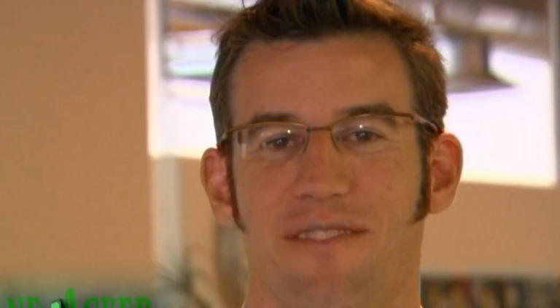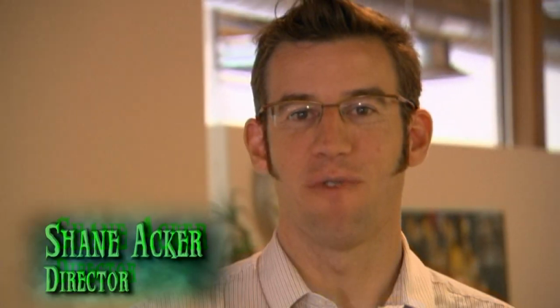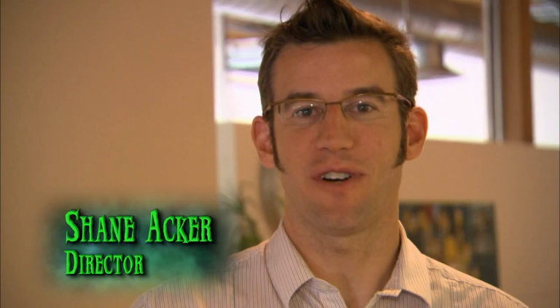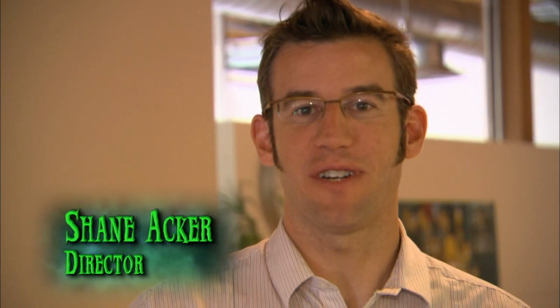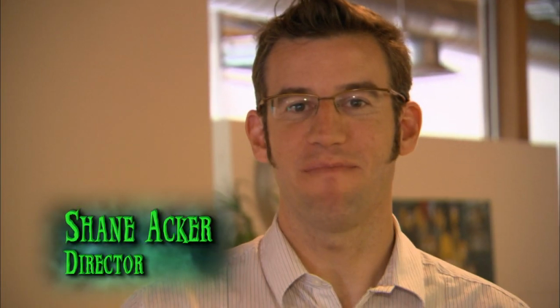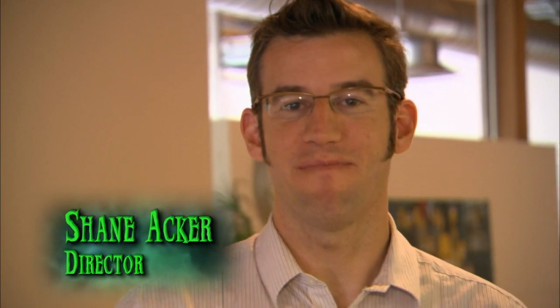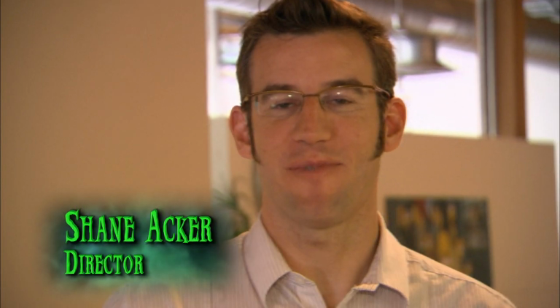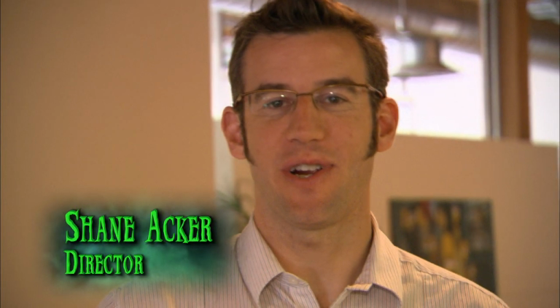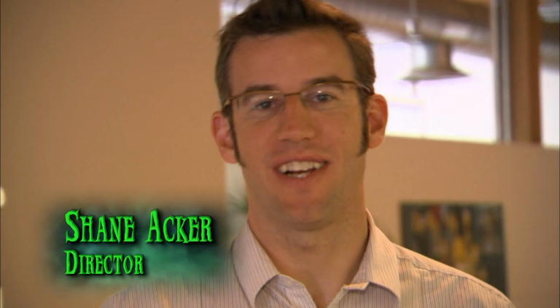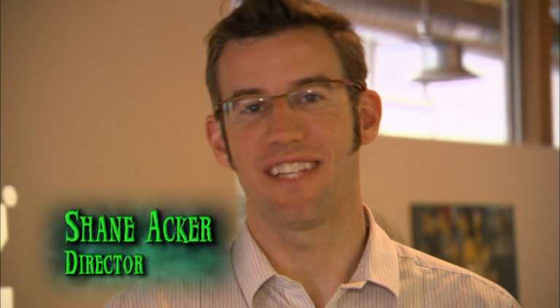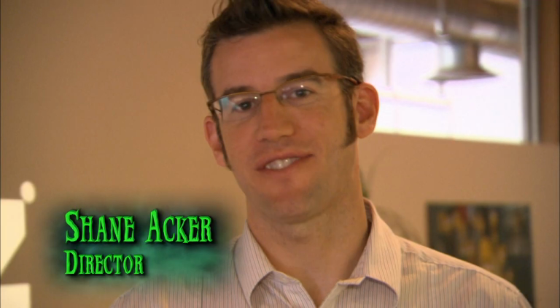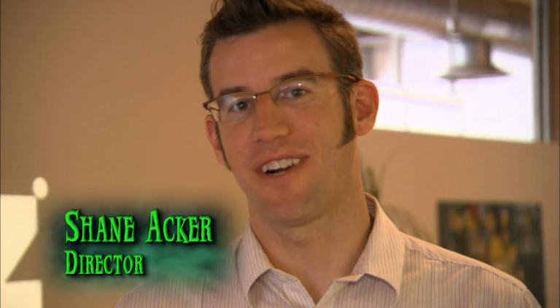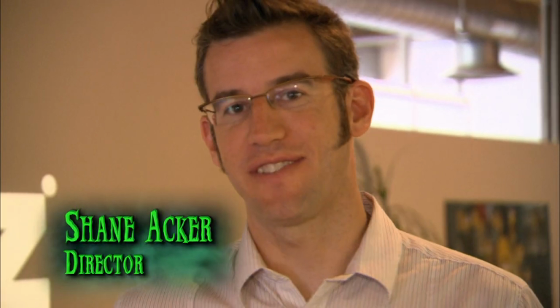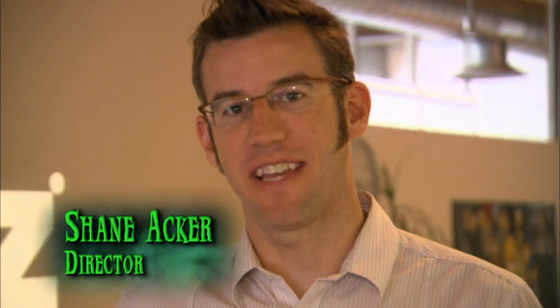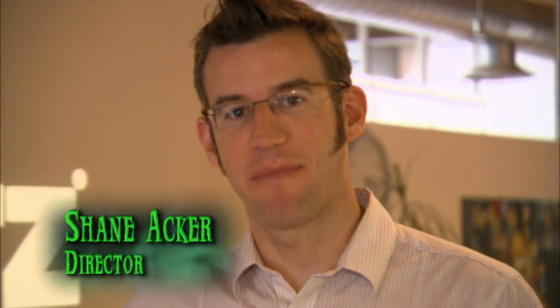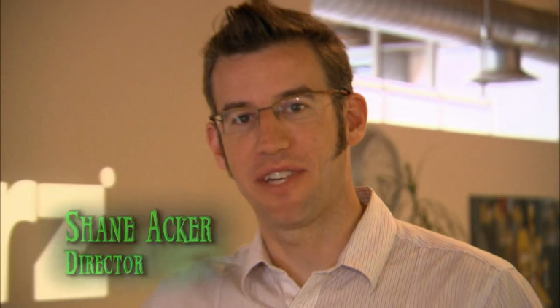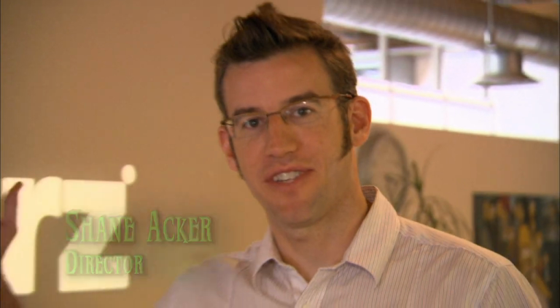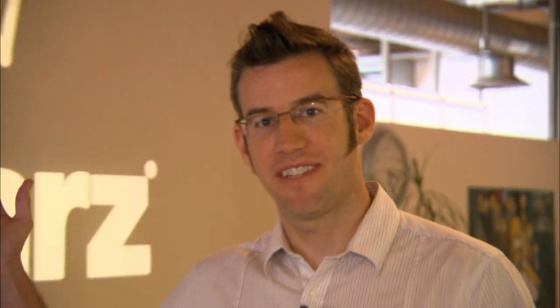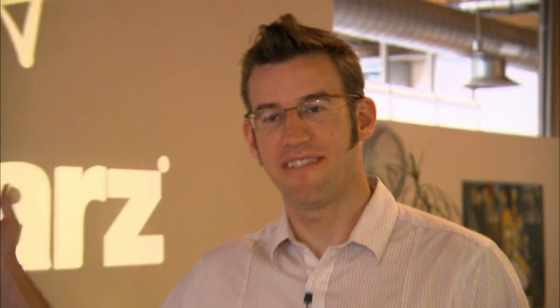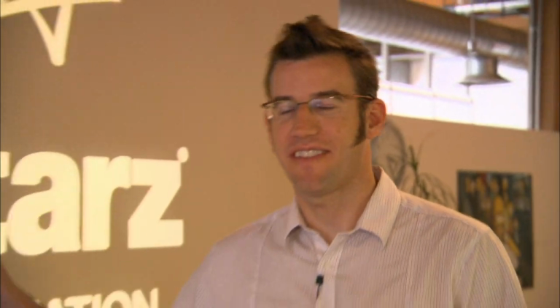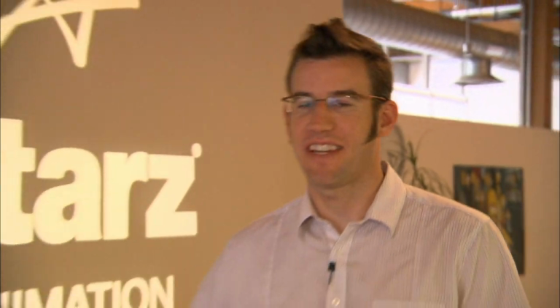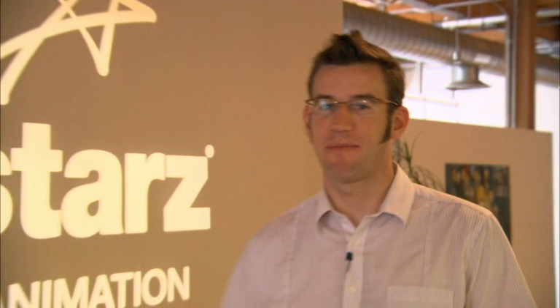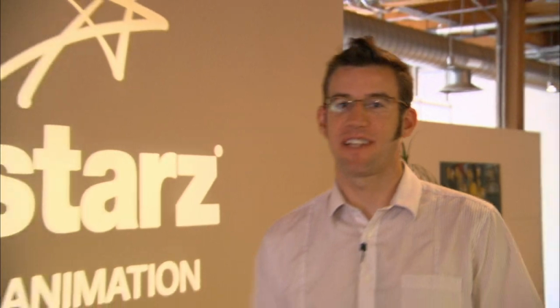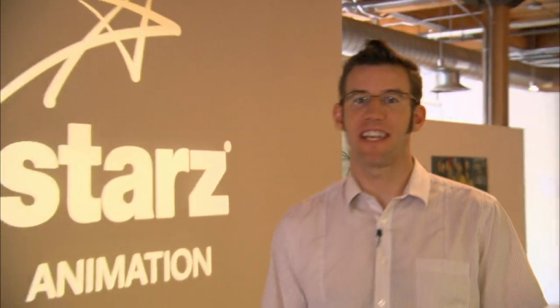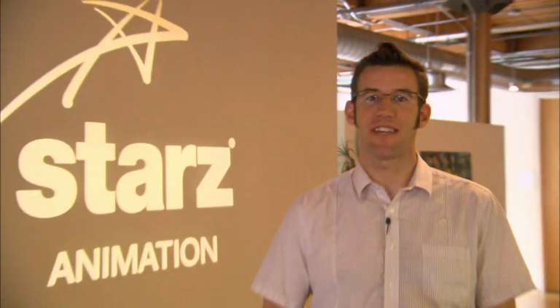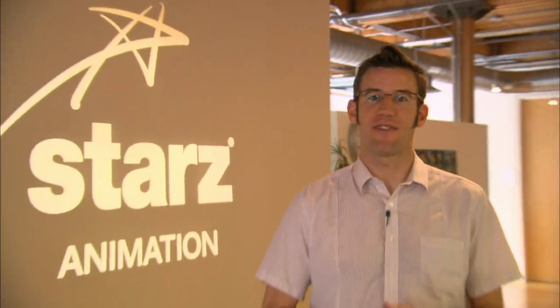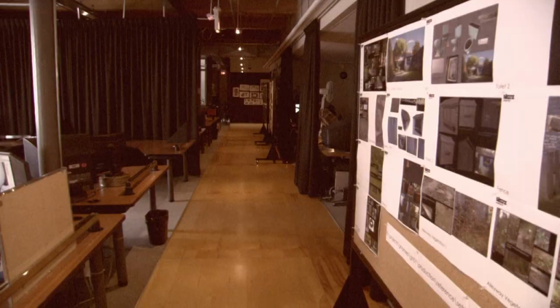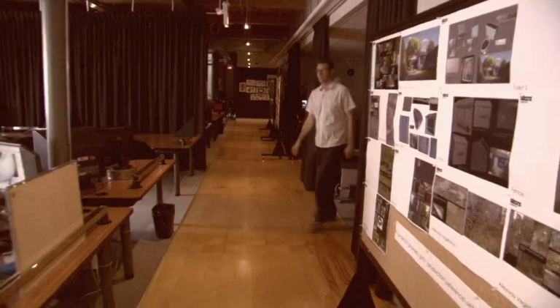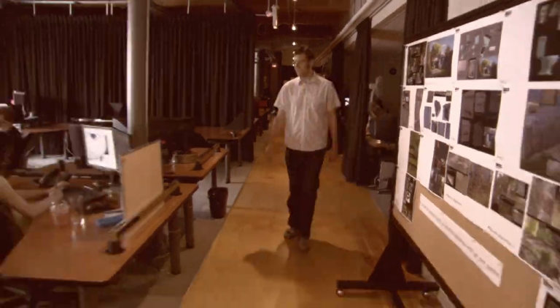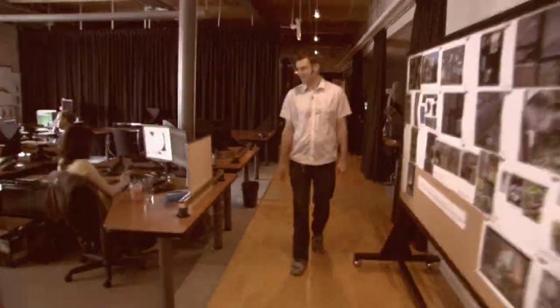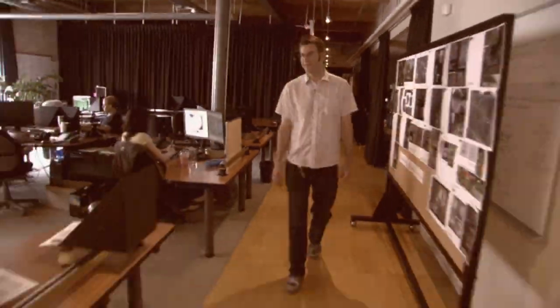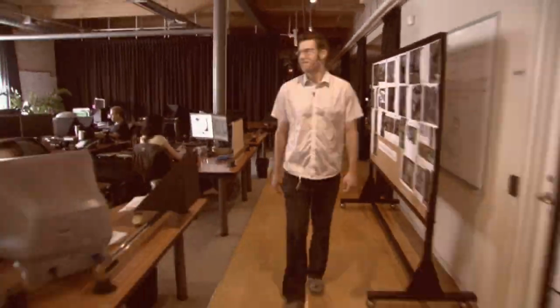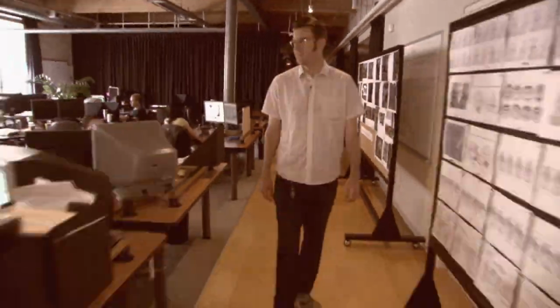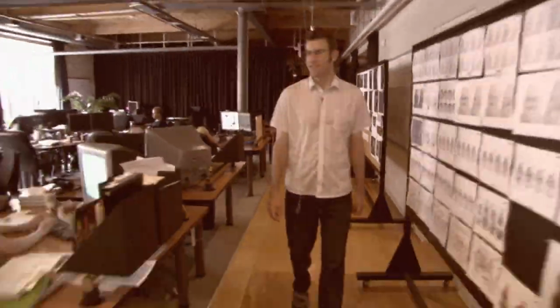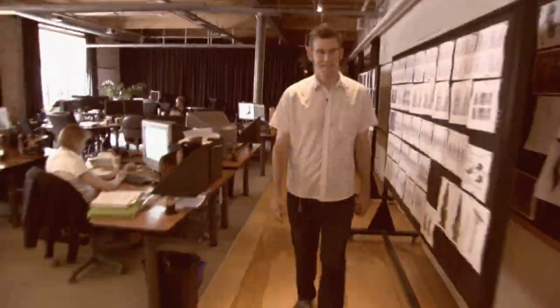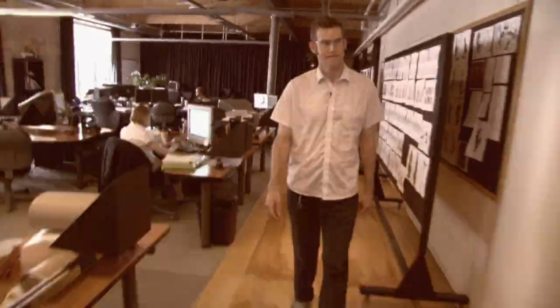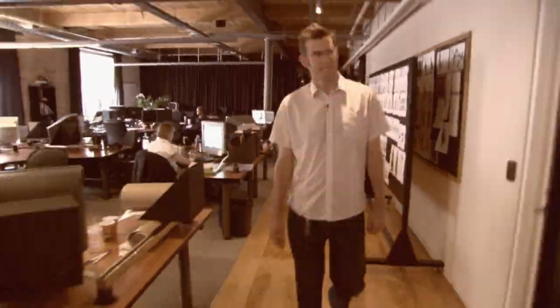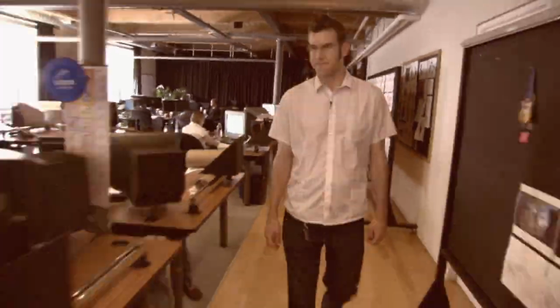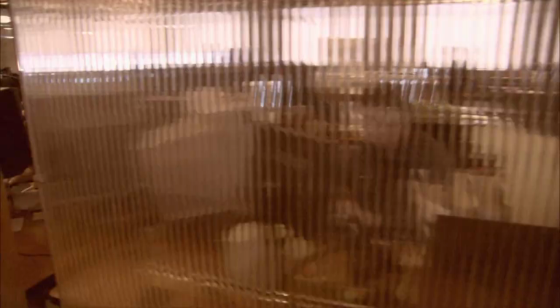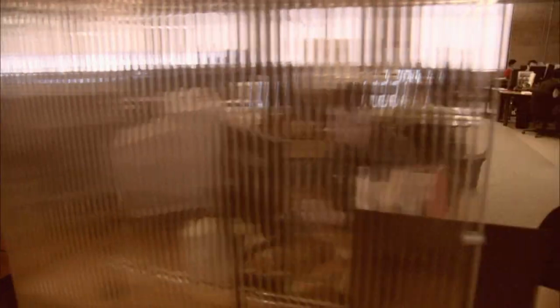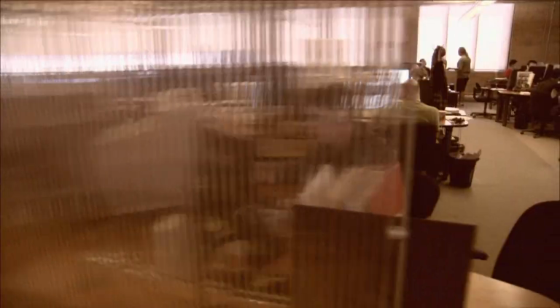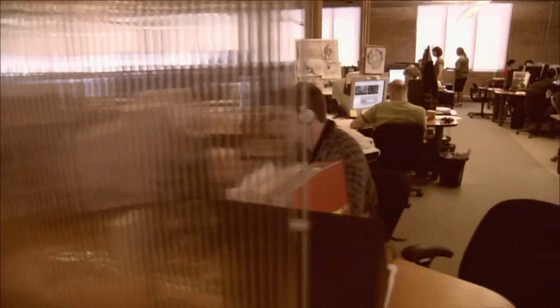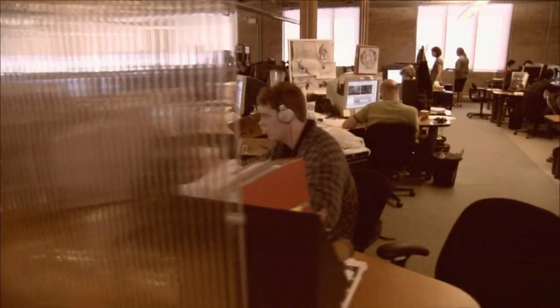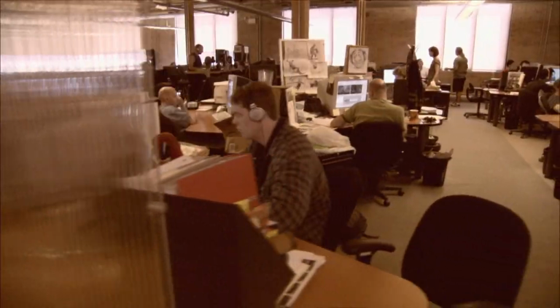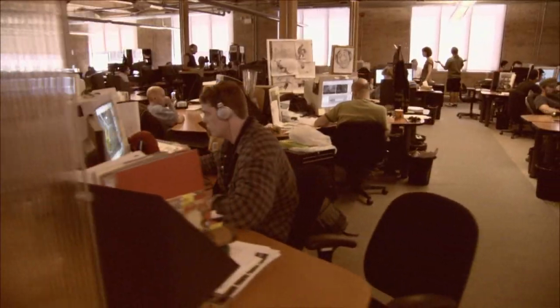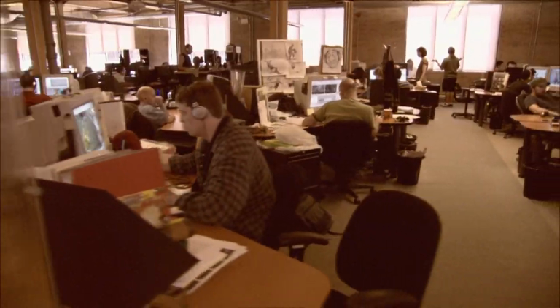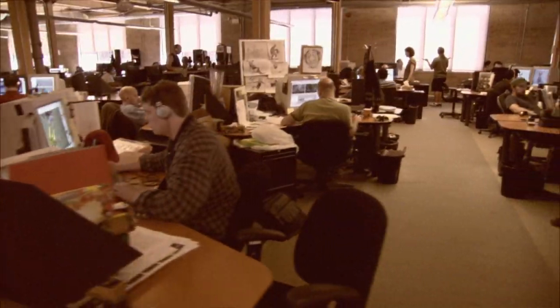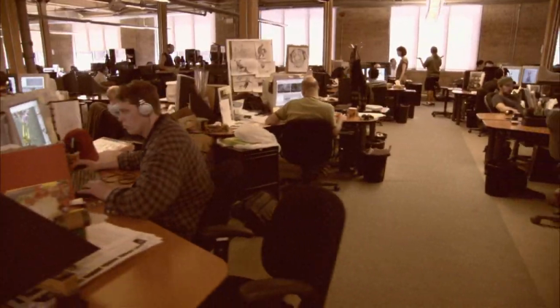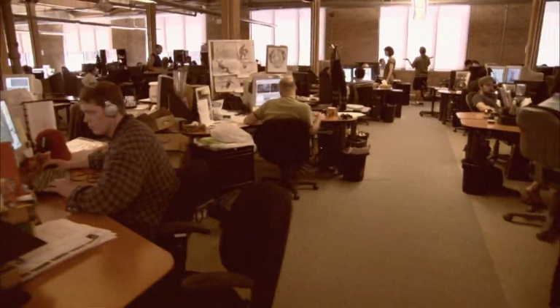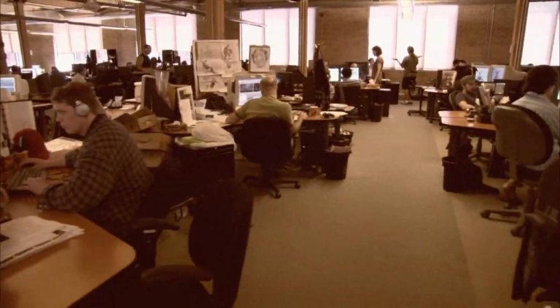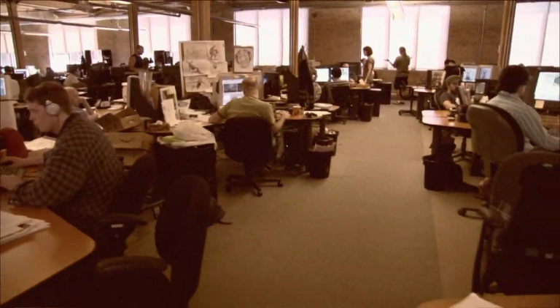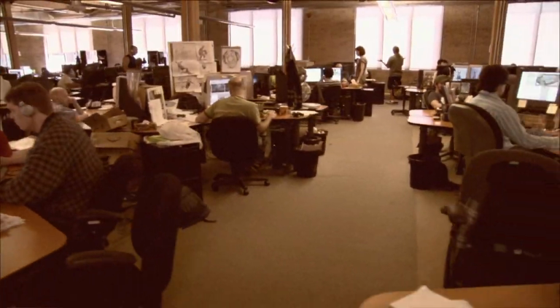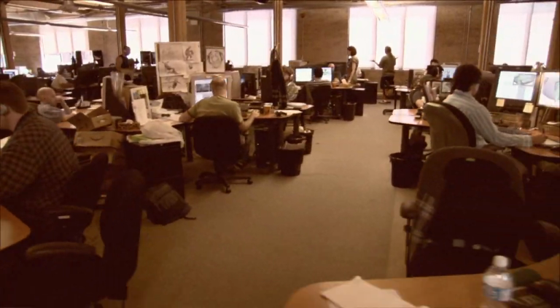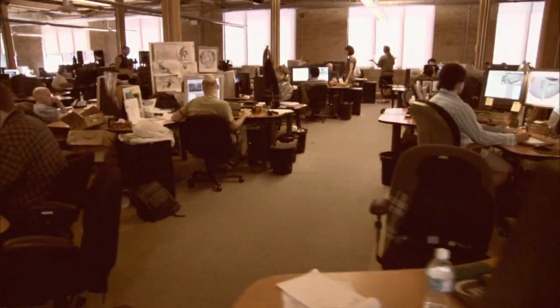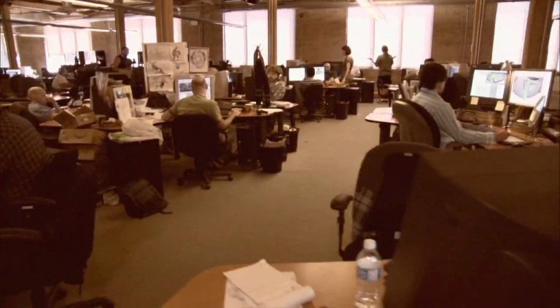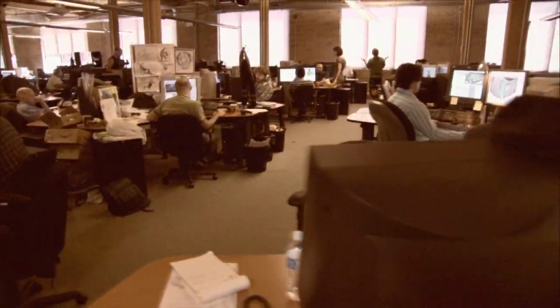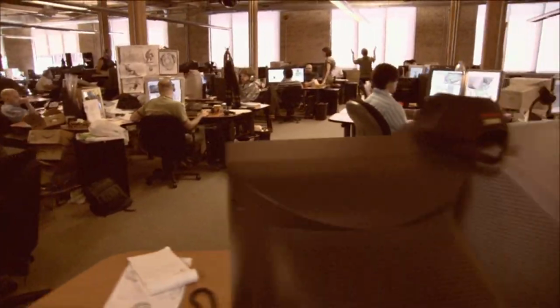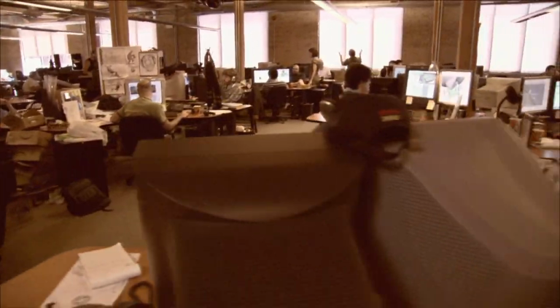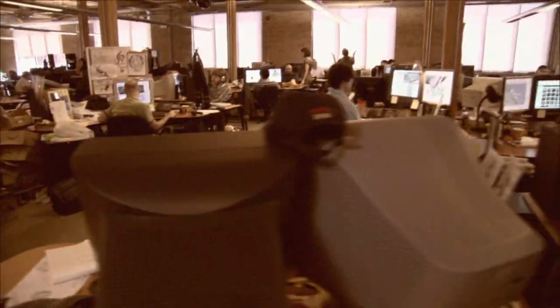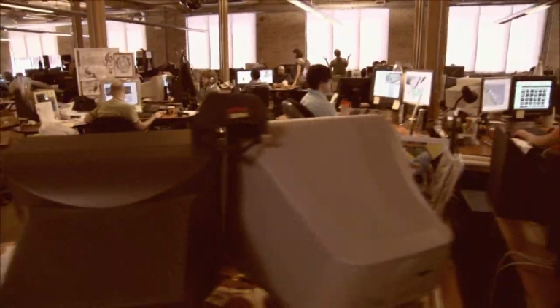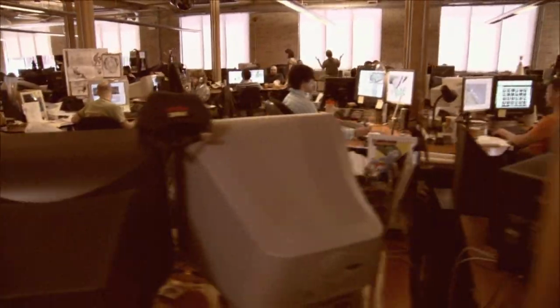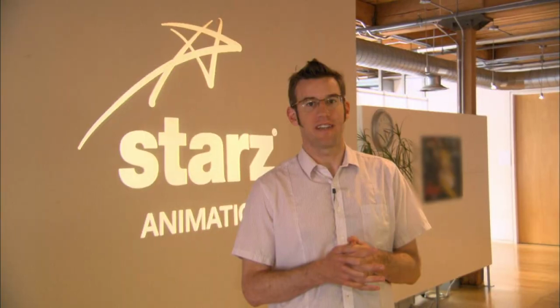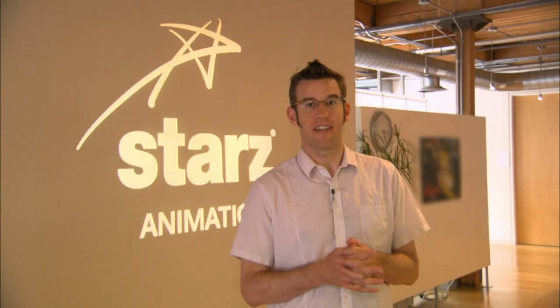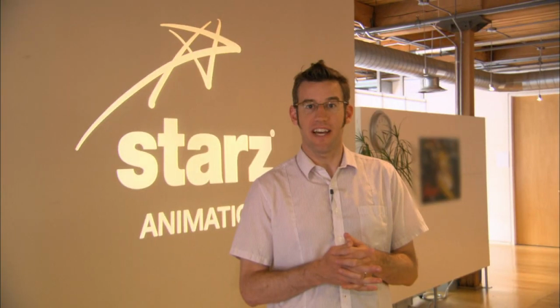Welcome. We're here at Starz Animation and I'm going to take you on a brief tour to show you what we're doing here and how we're approaching making this film, Nine.